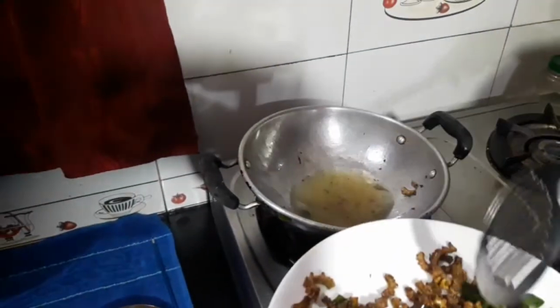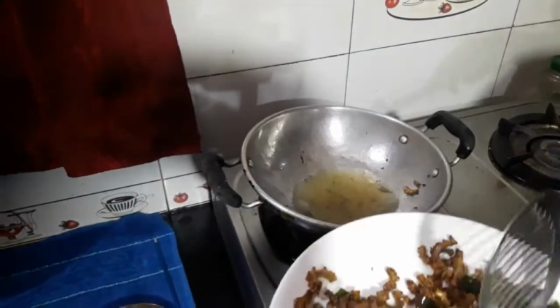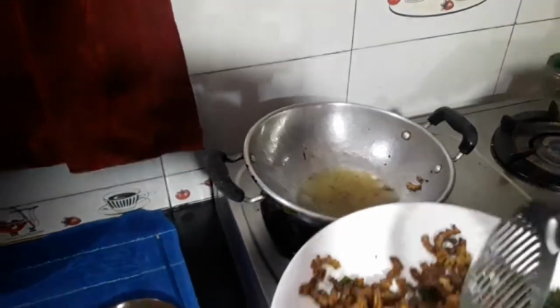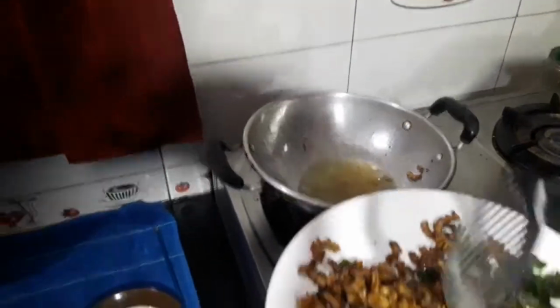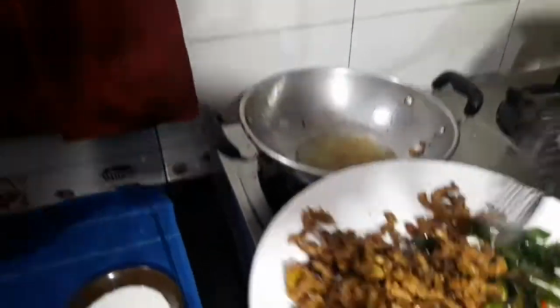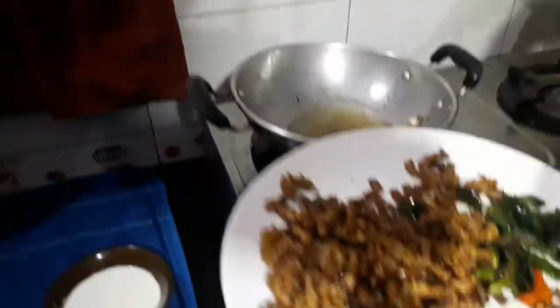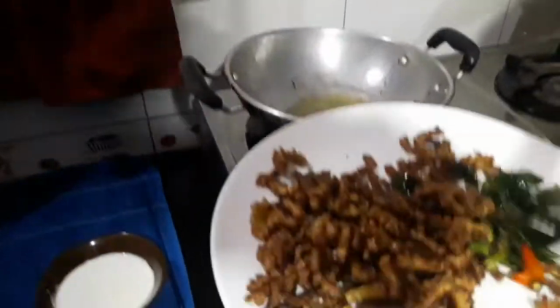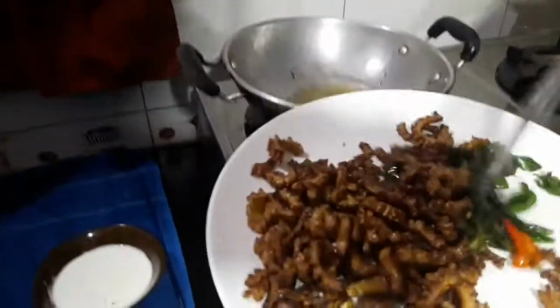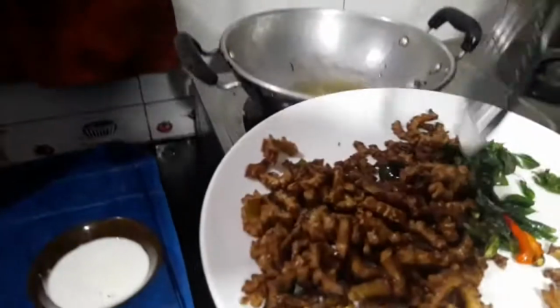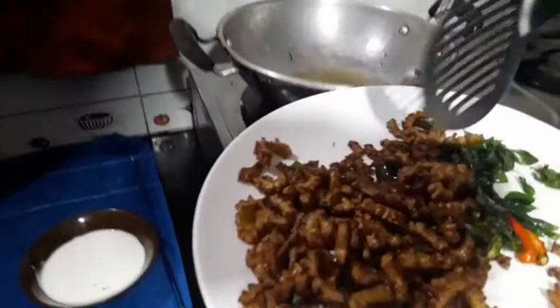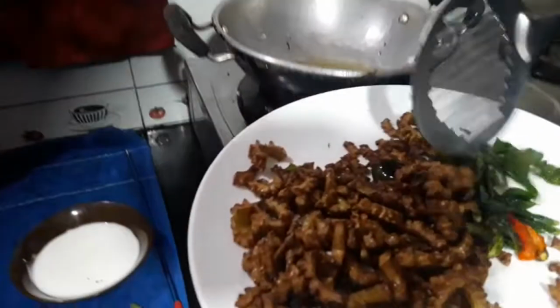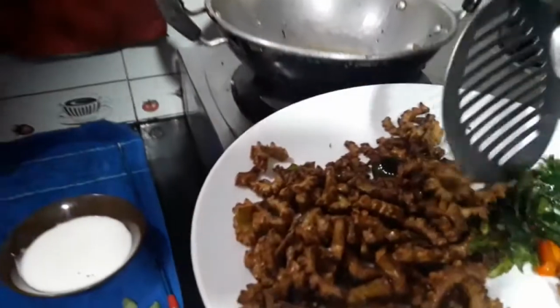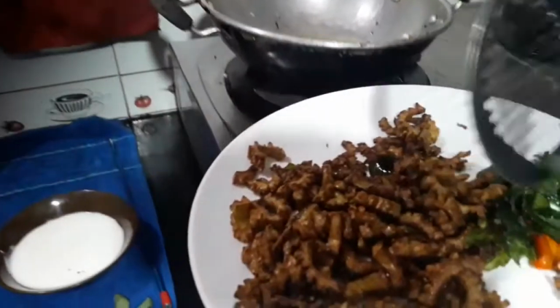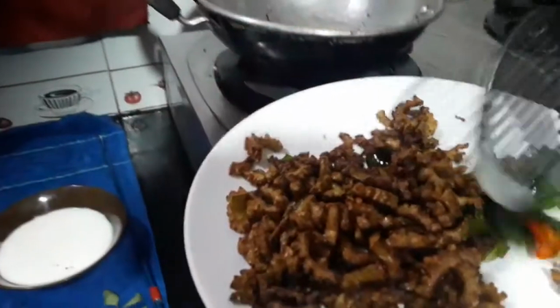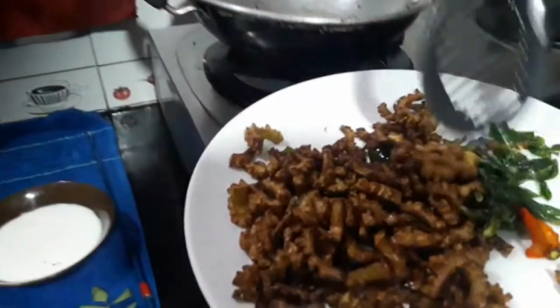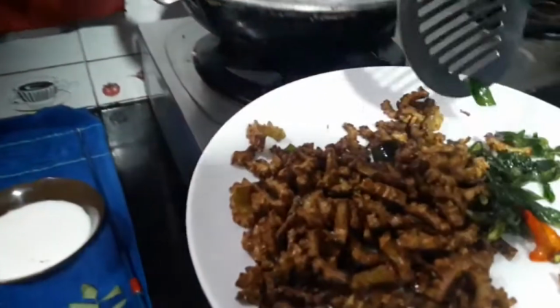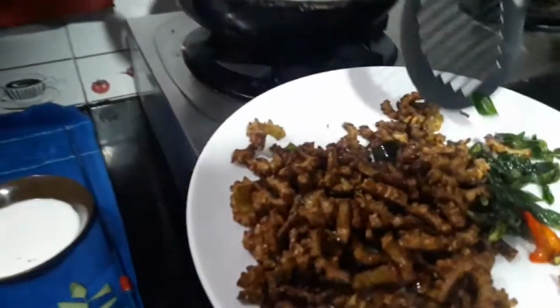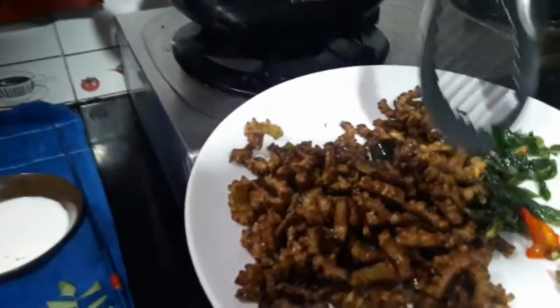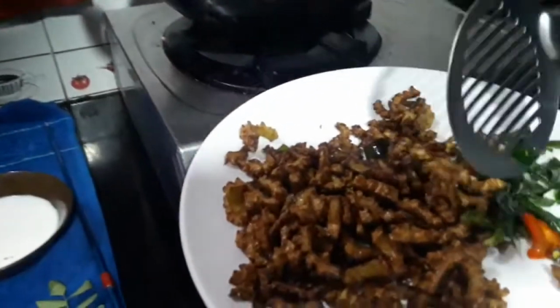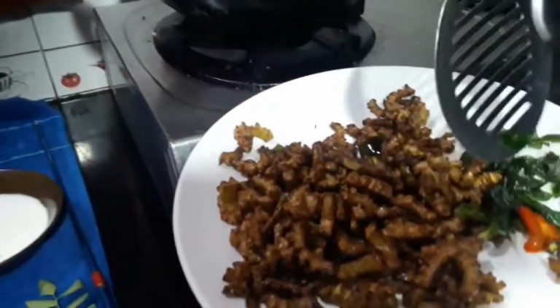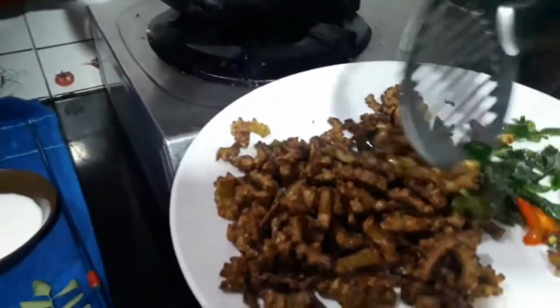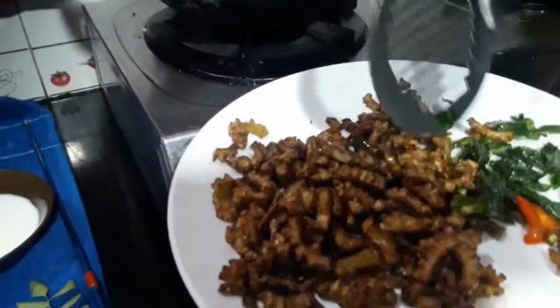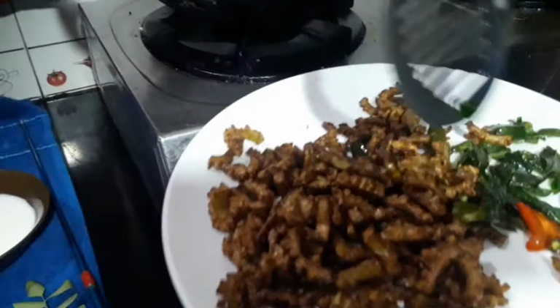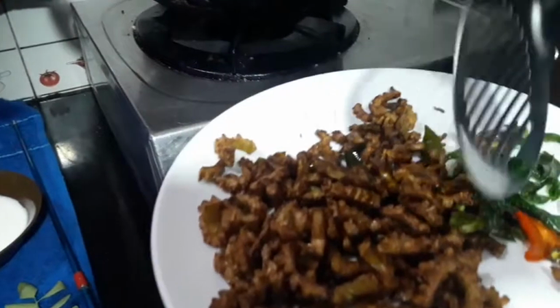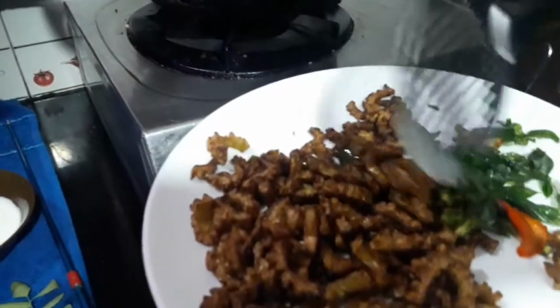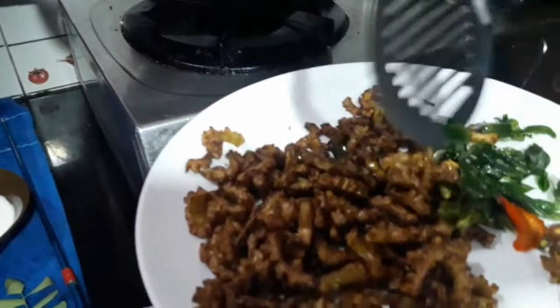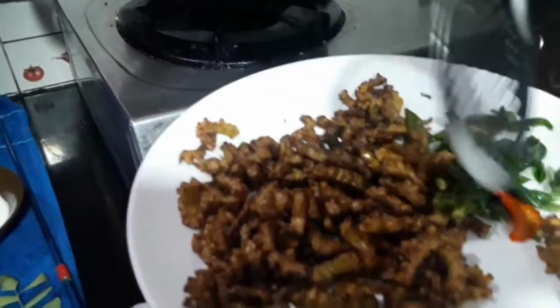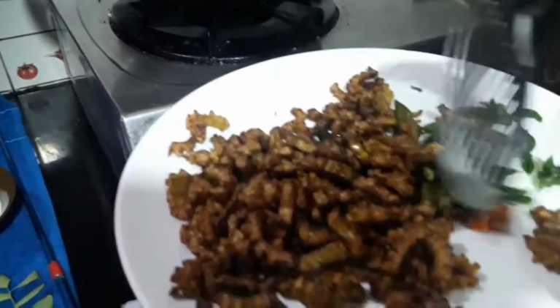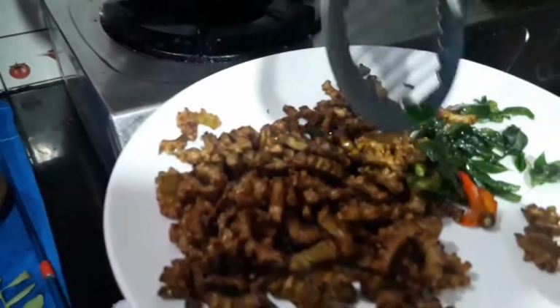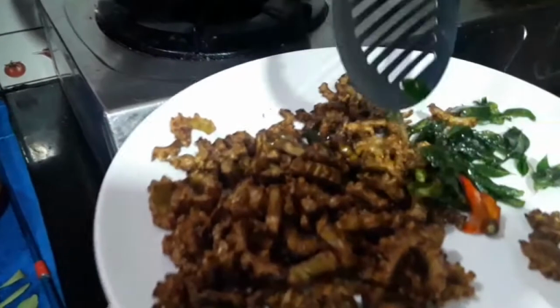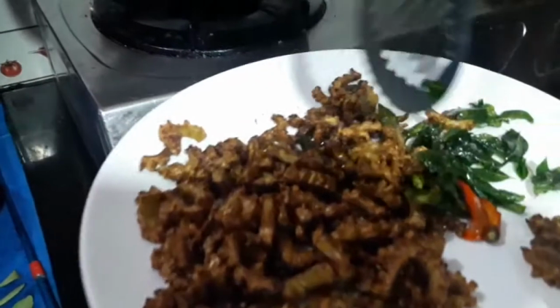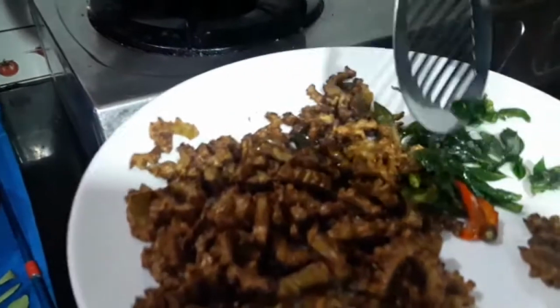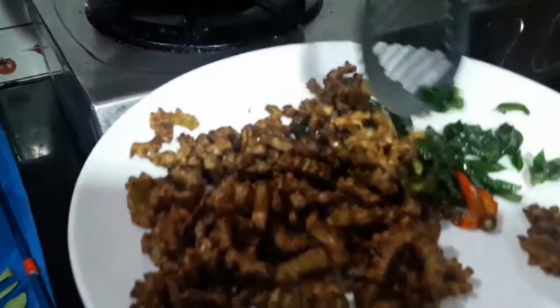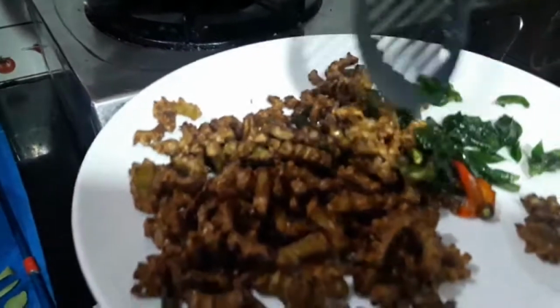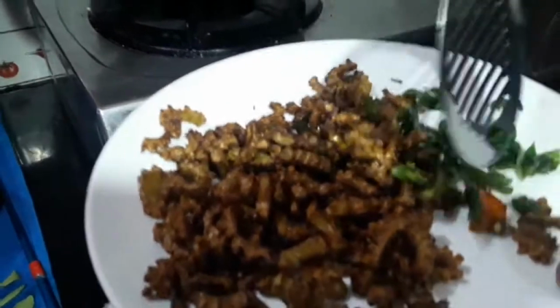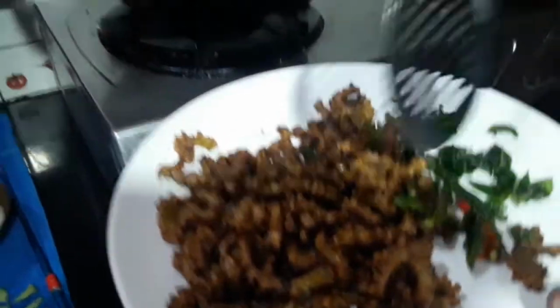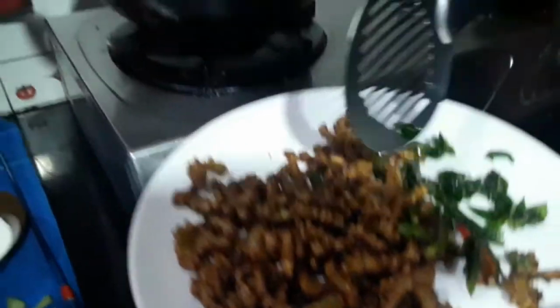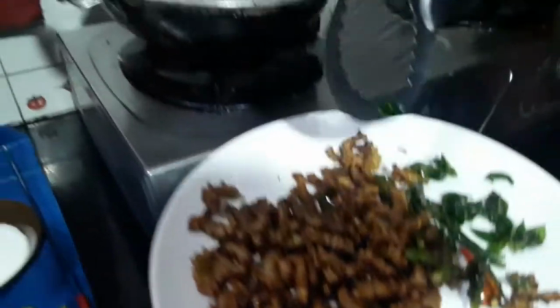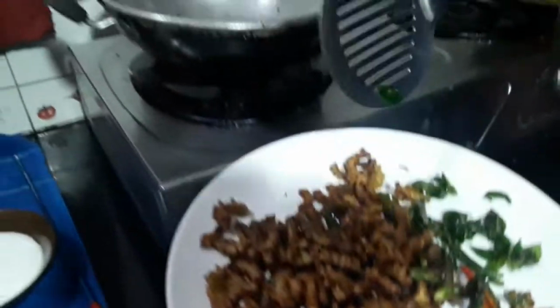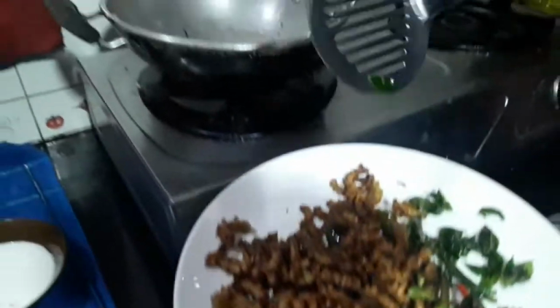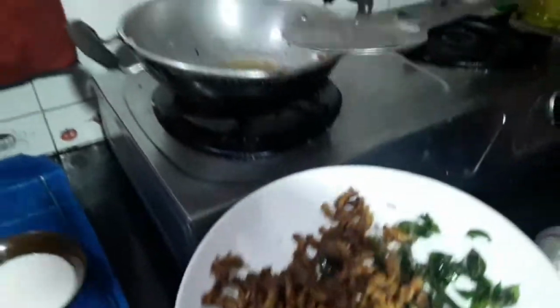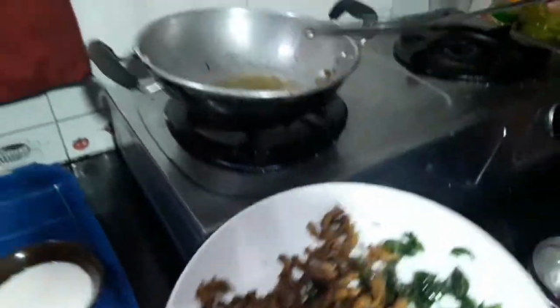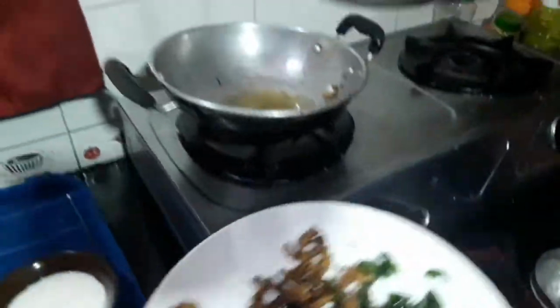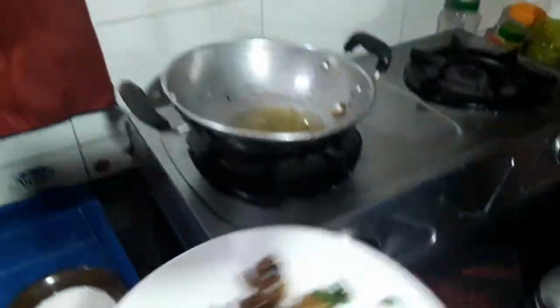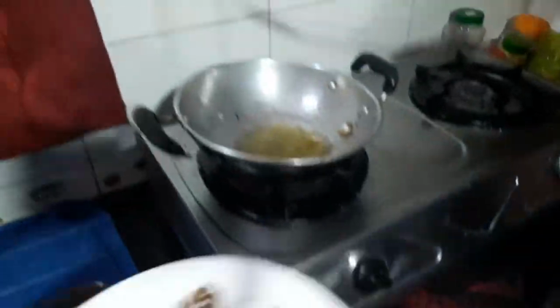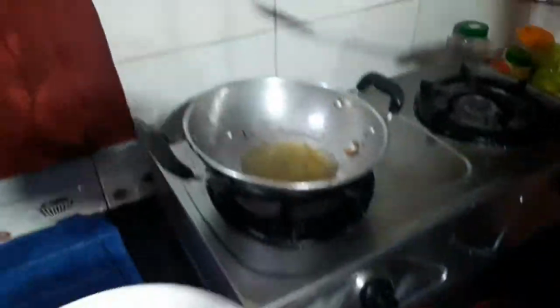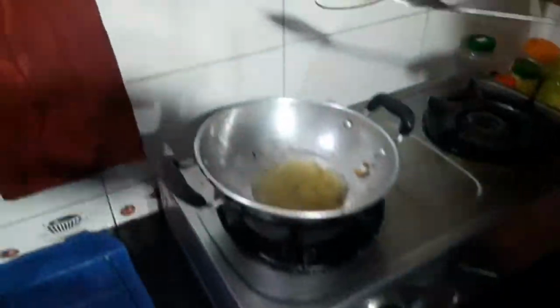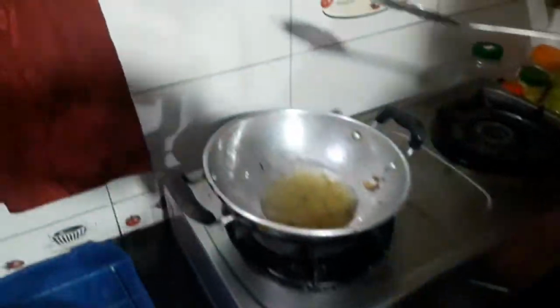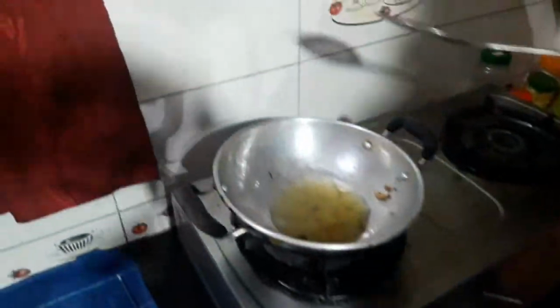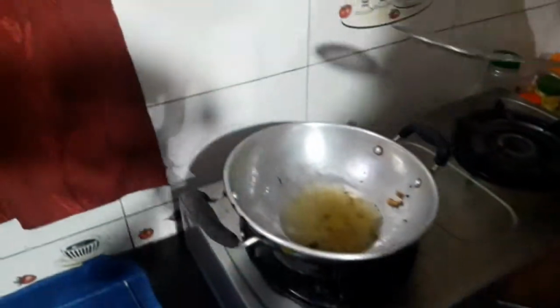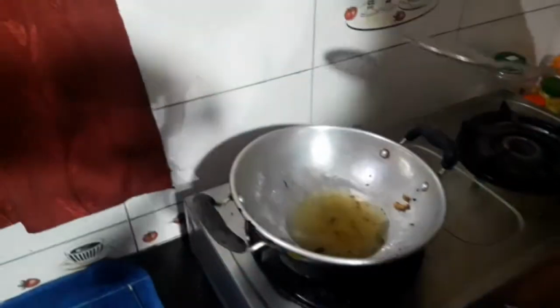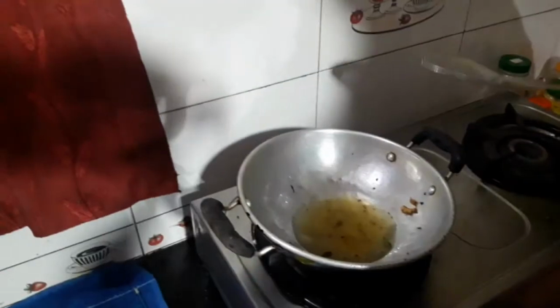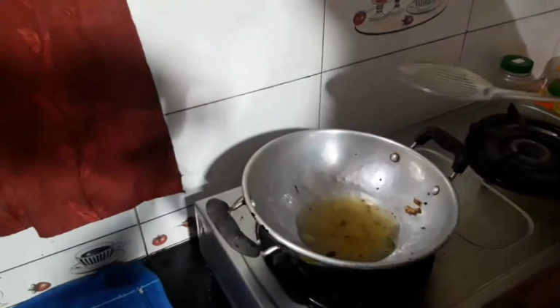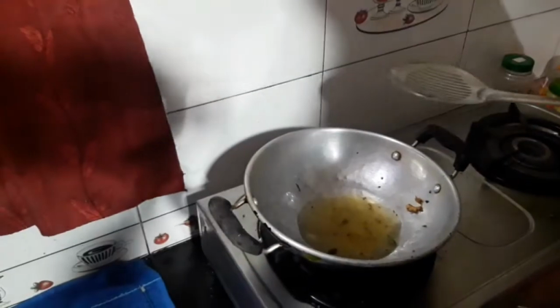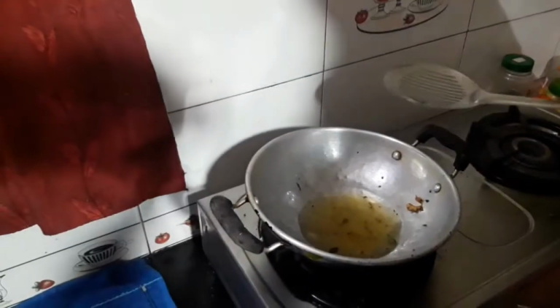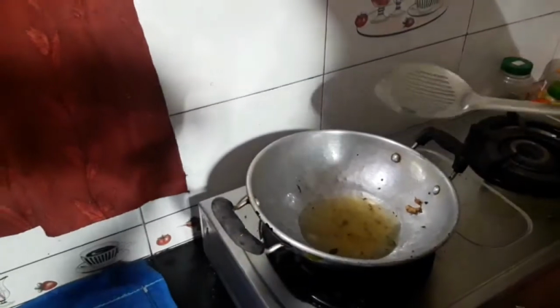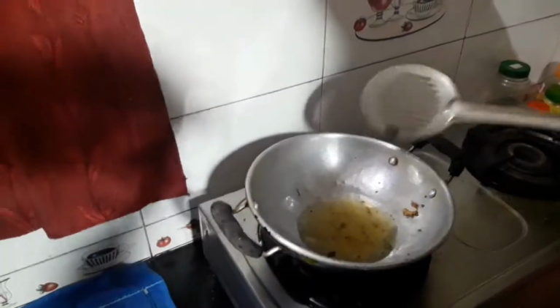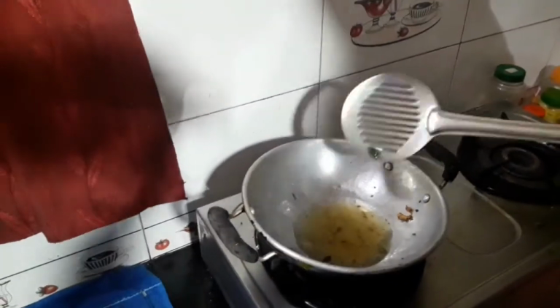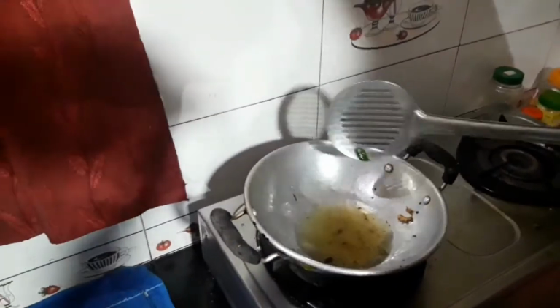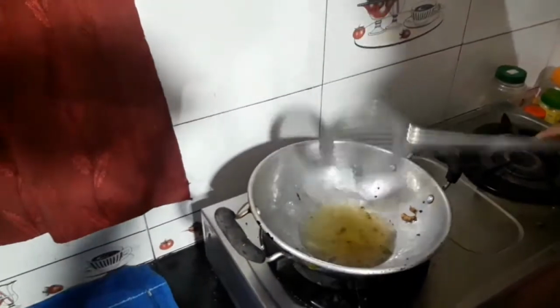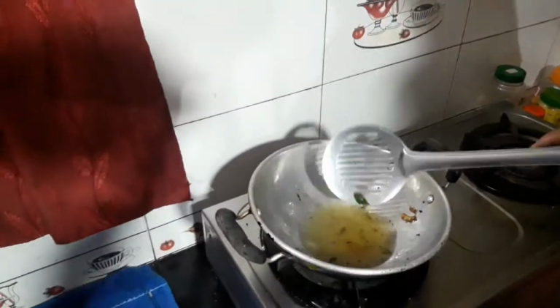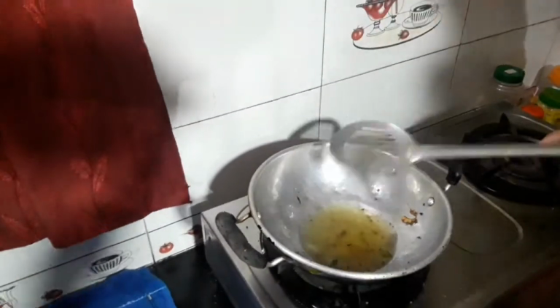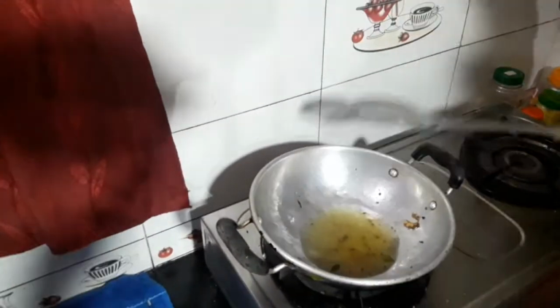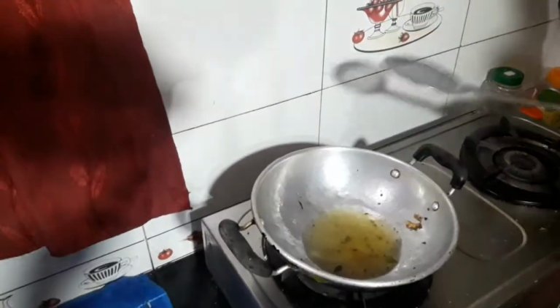My skin is also covered with the spoon. We will be making a plate for the spoon.